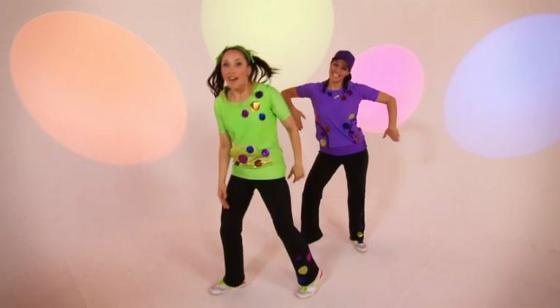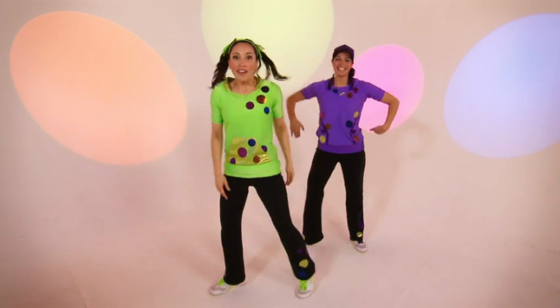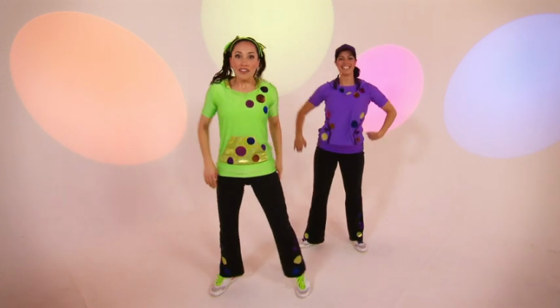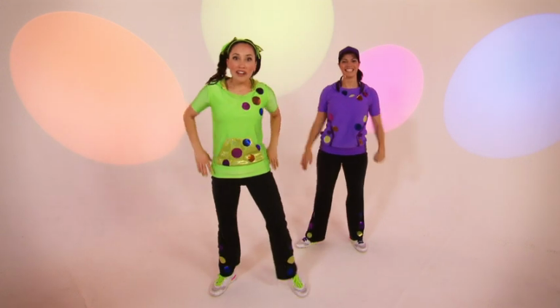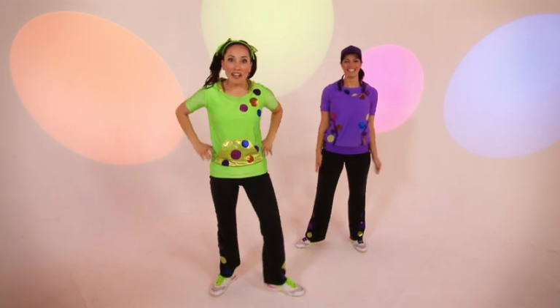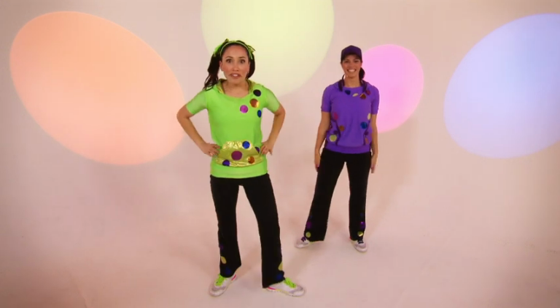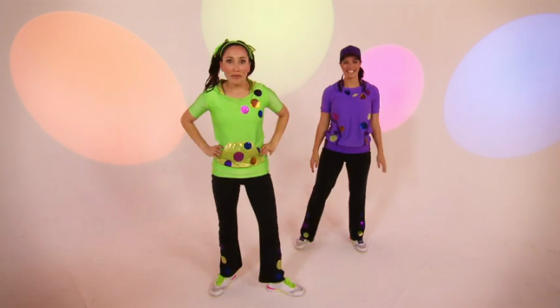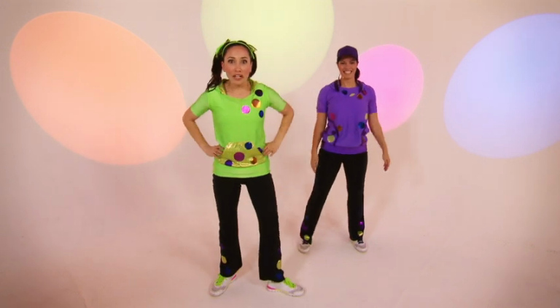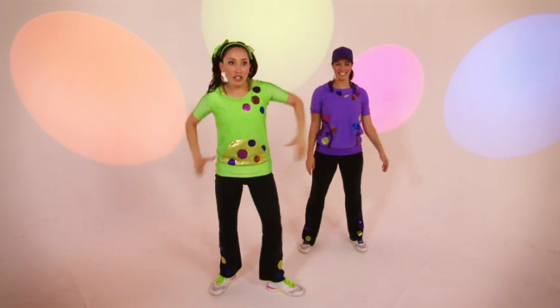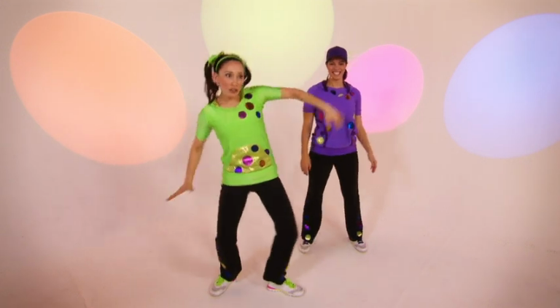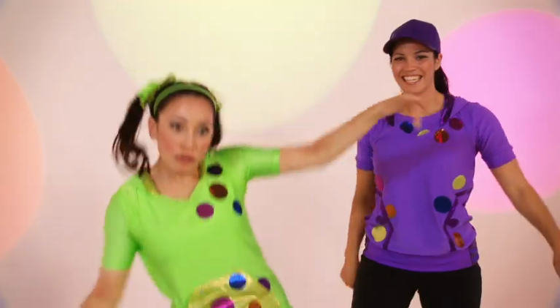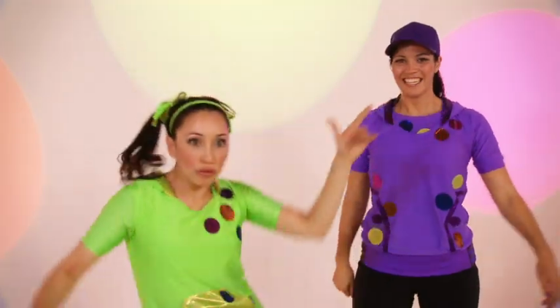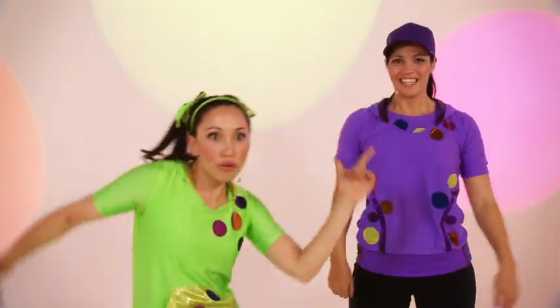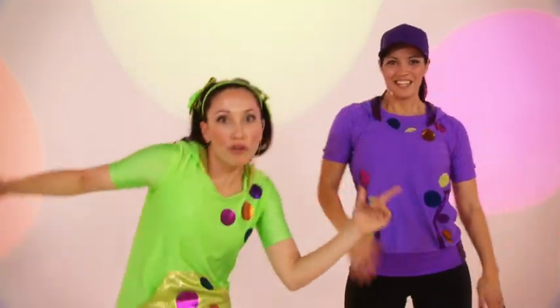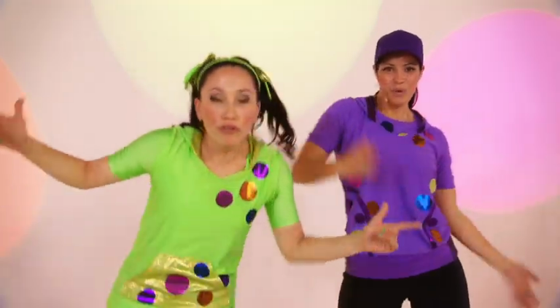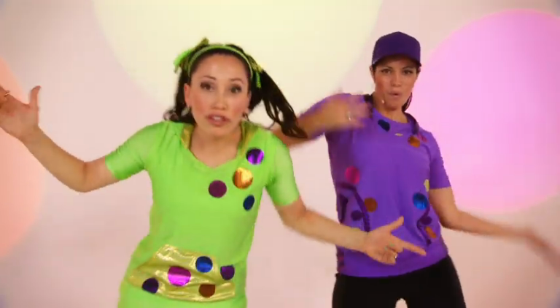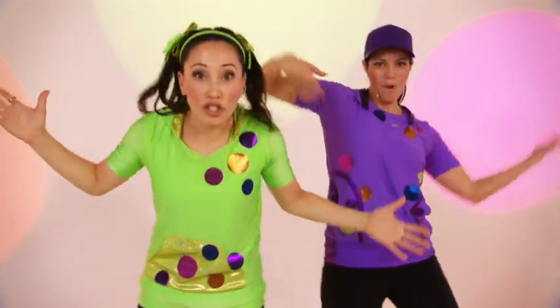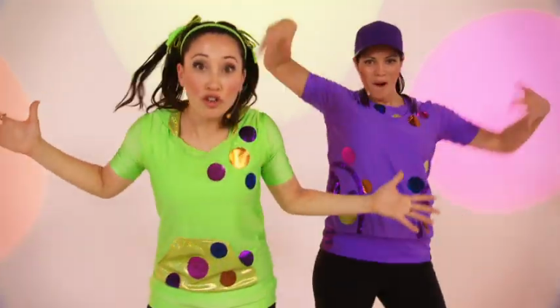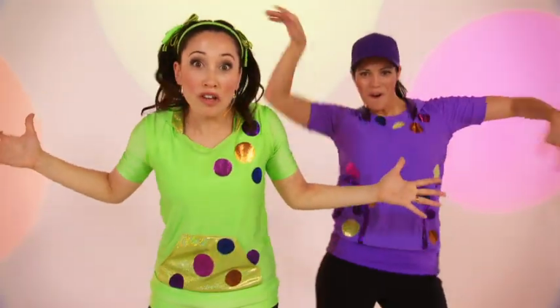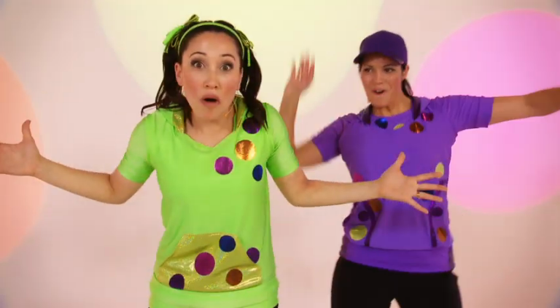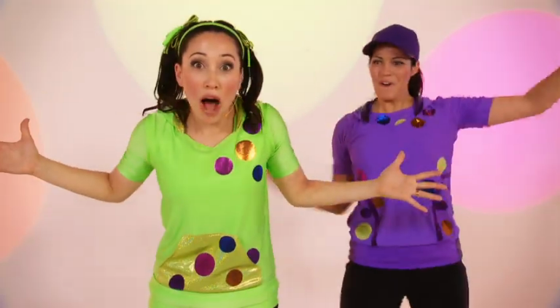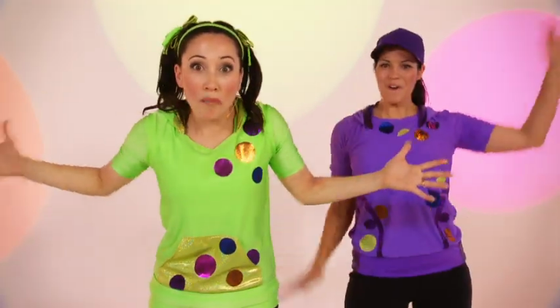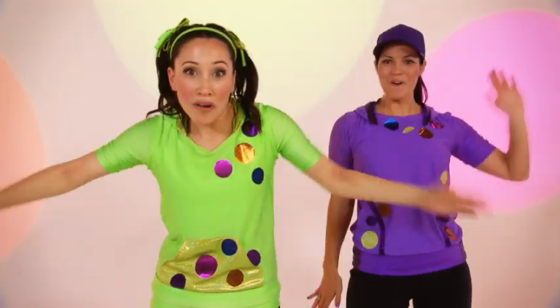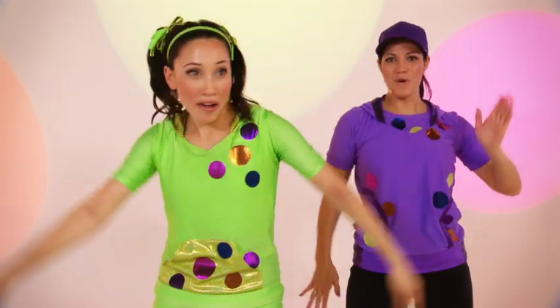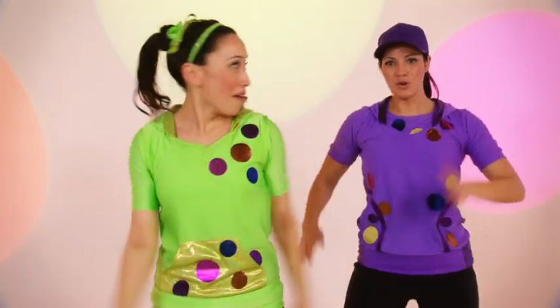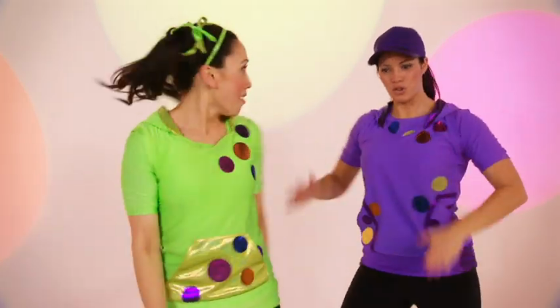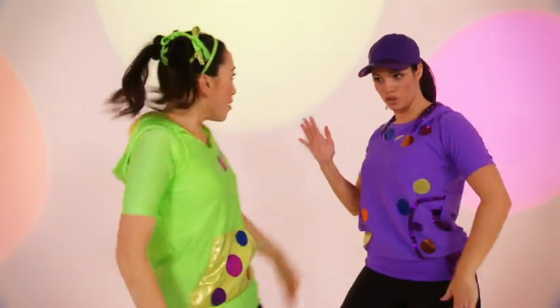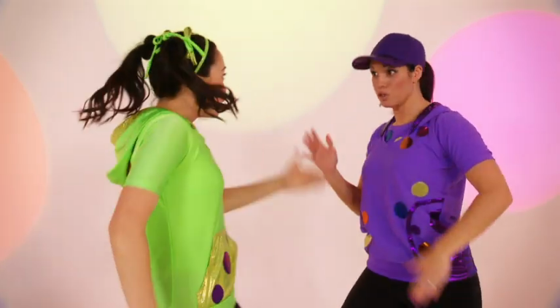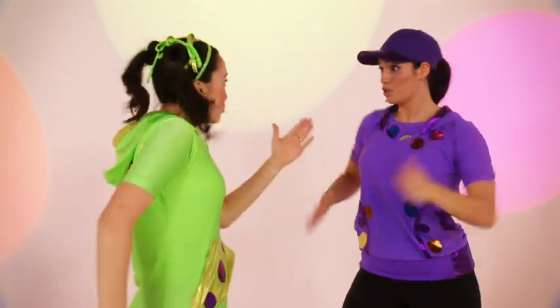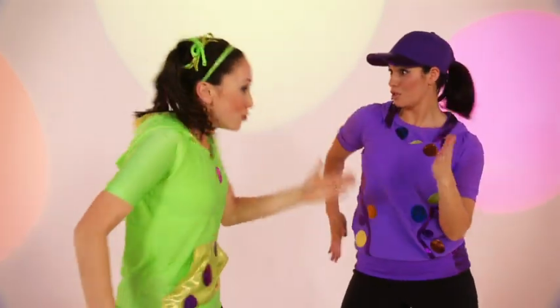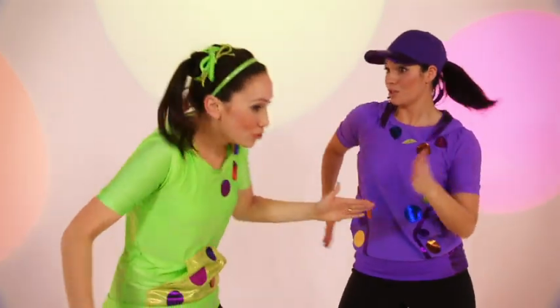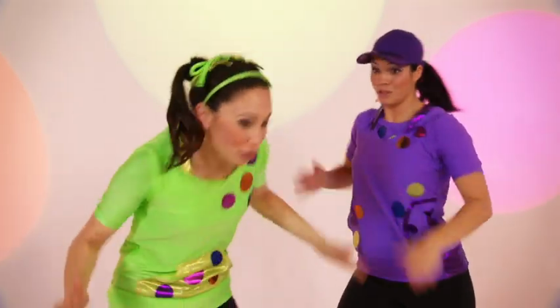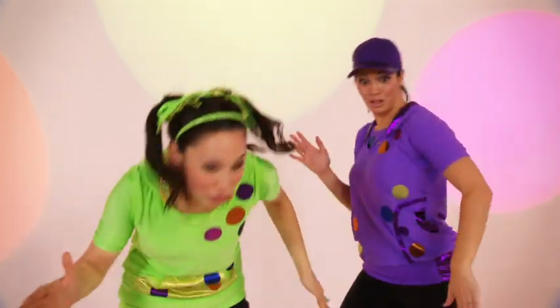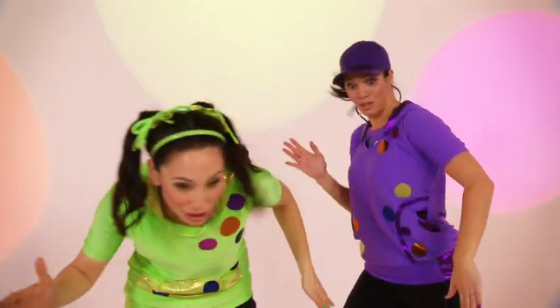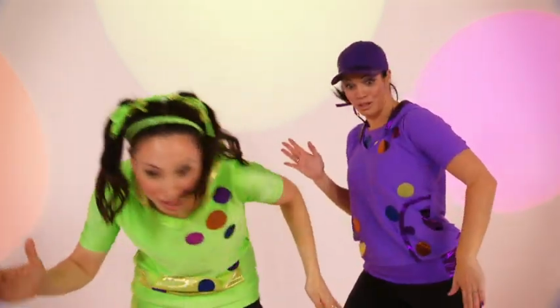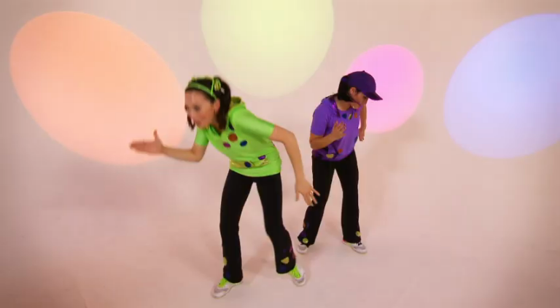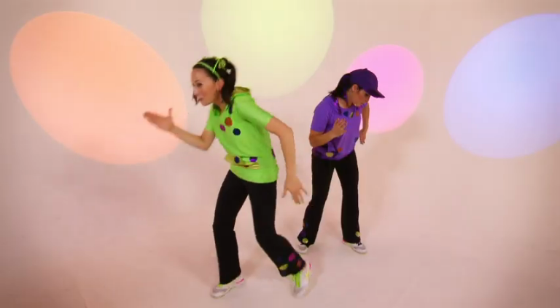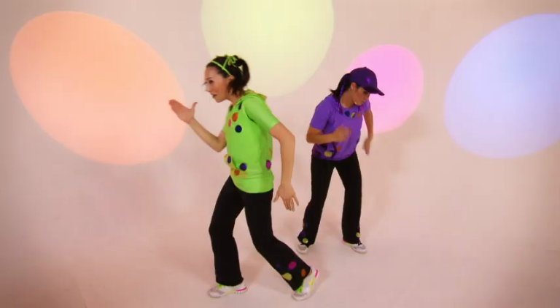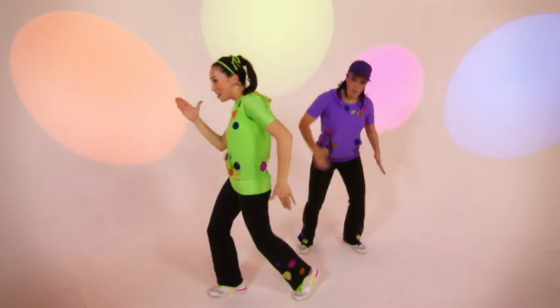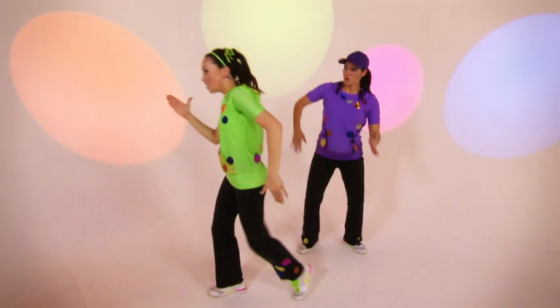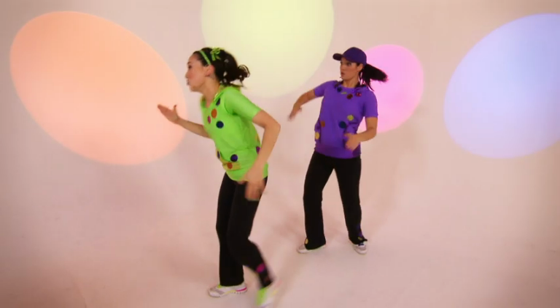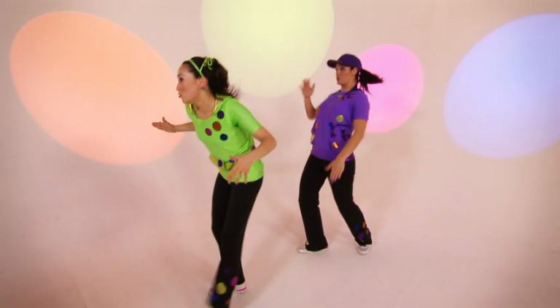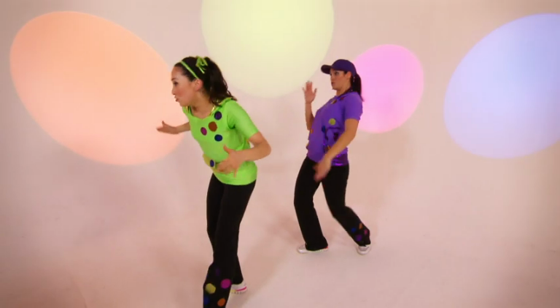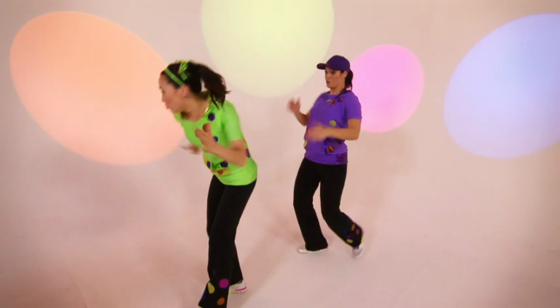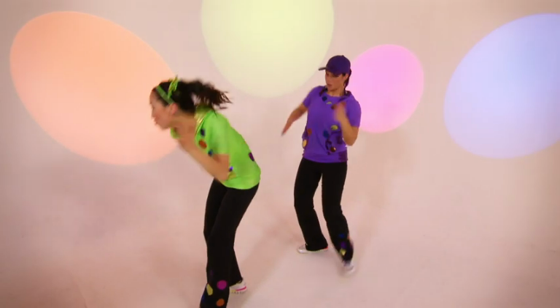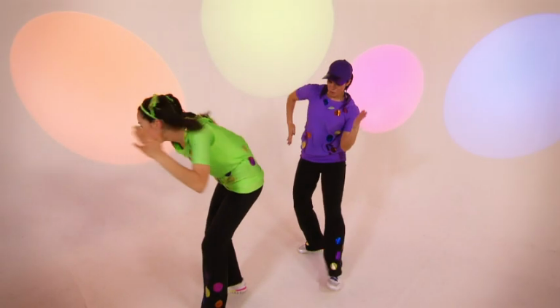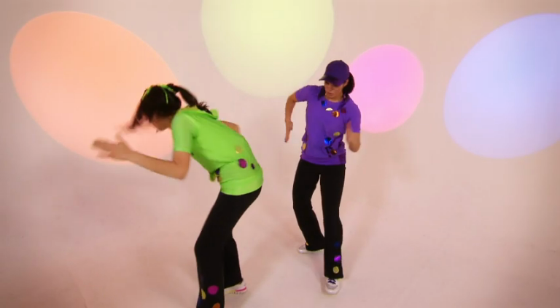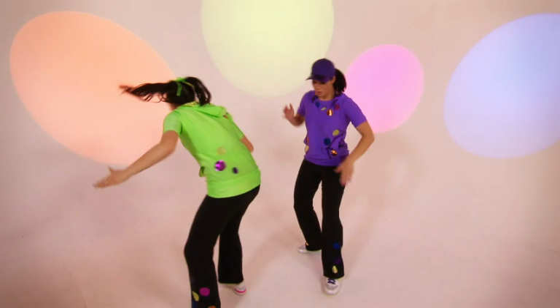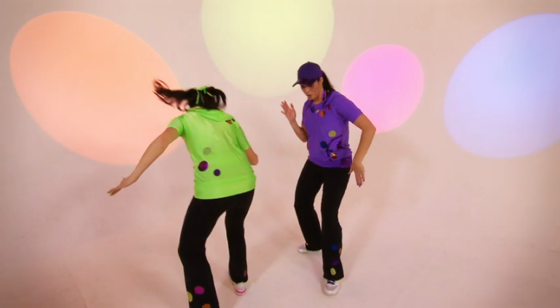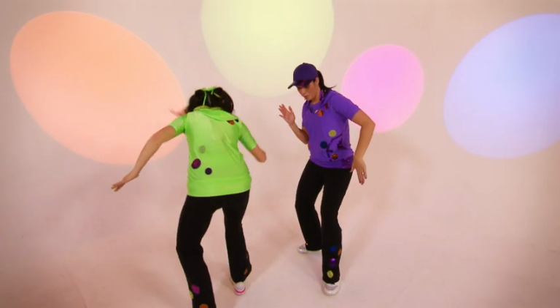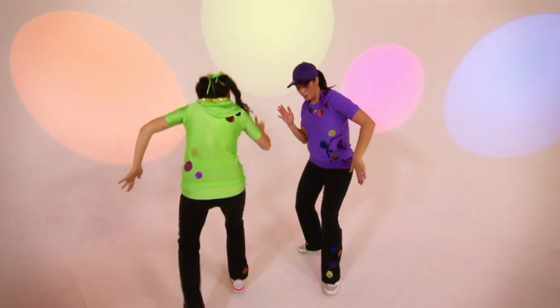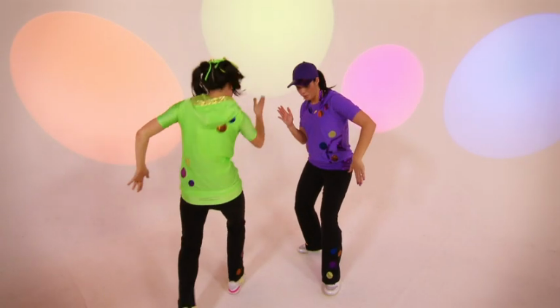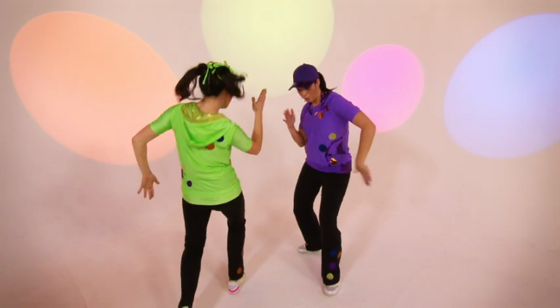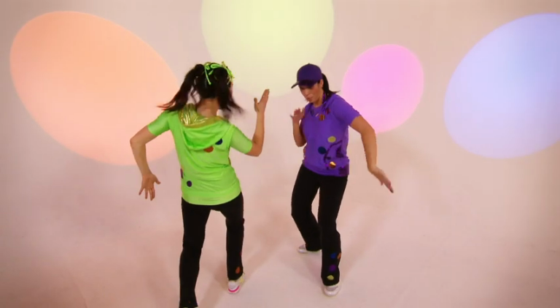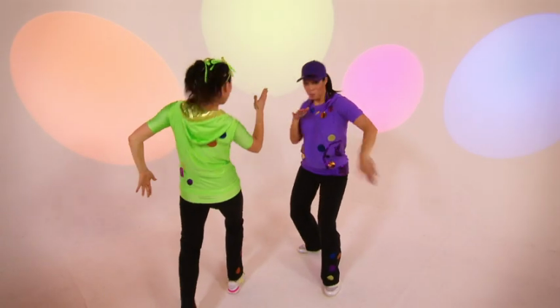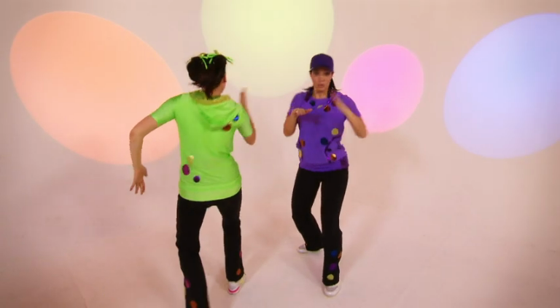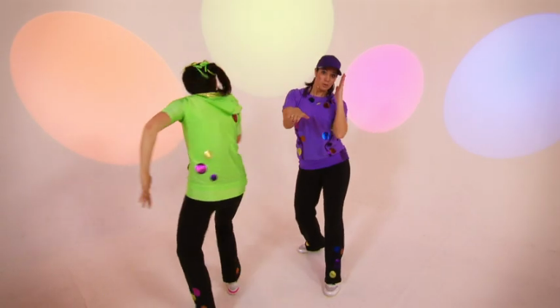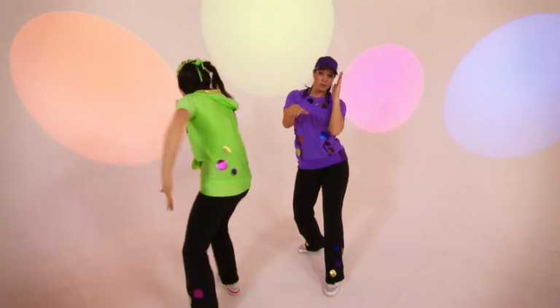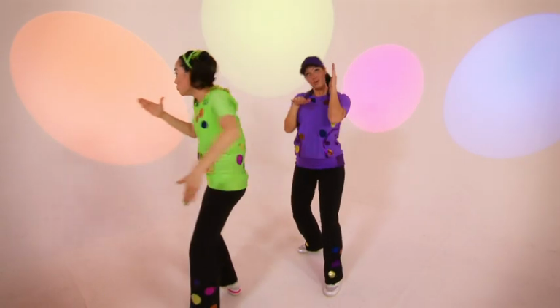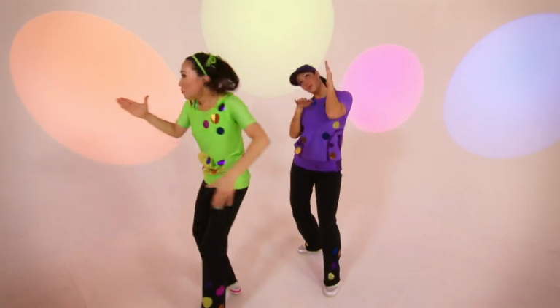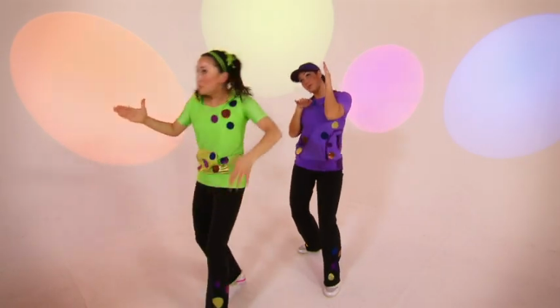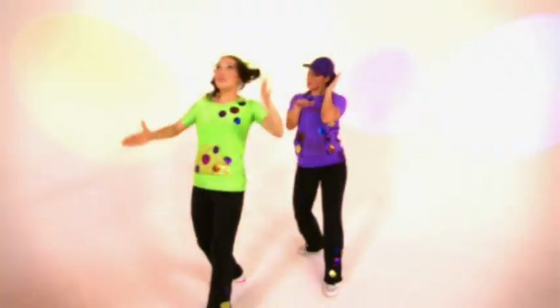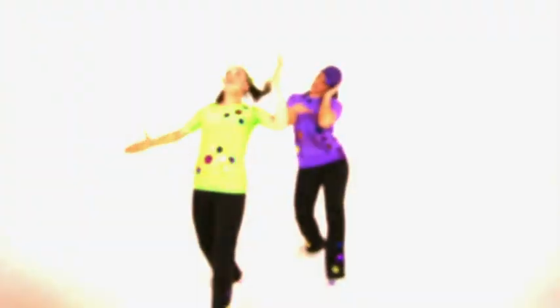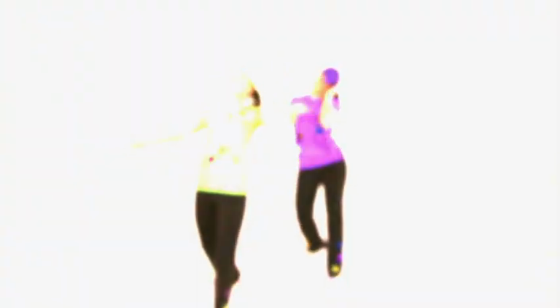You guys are ready to groove with Doobie Wap. Ooooh. Shh. Zzzz, zzzz, zzzz.